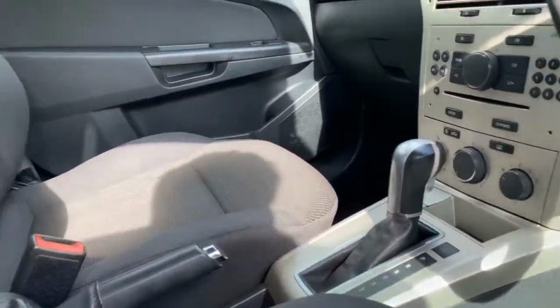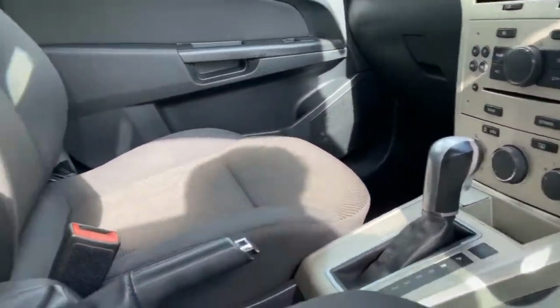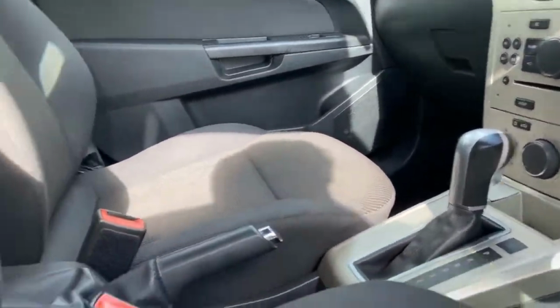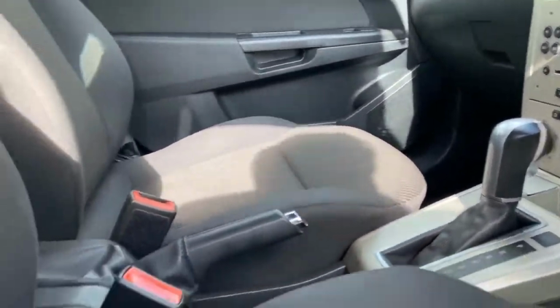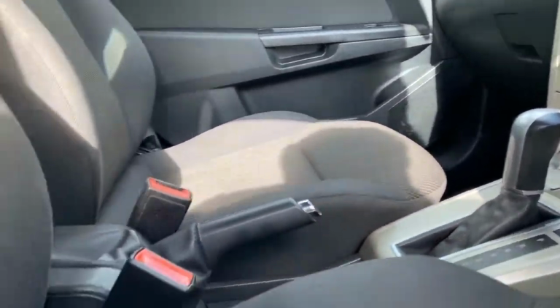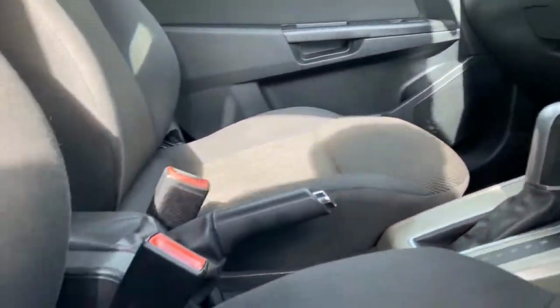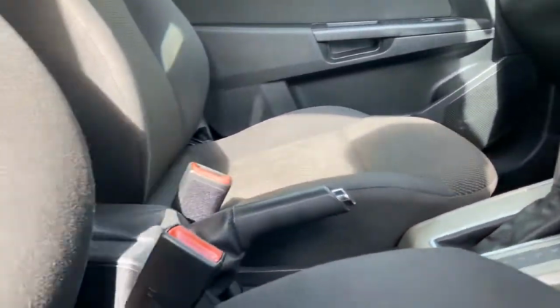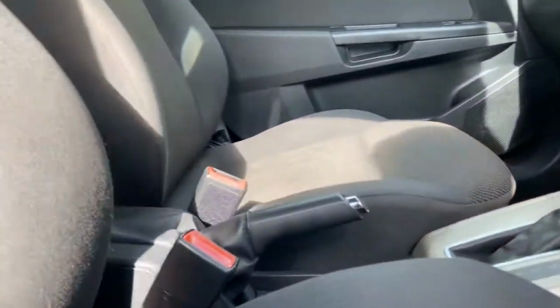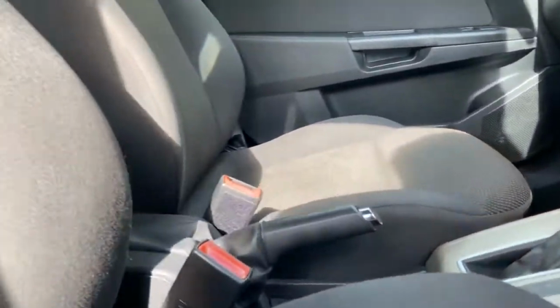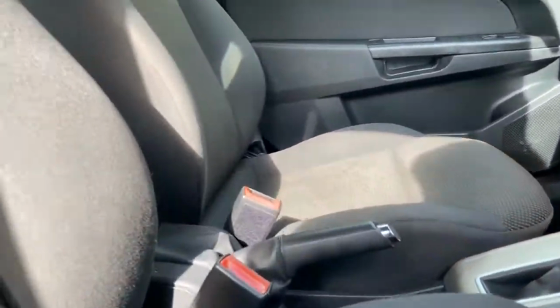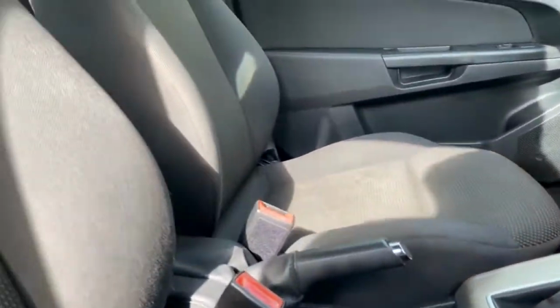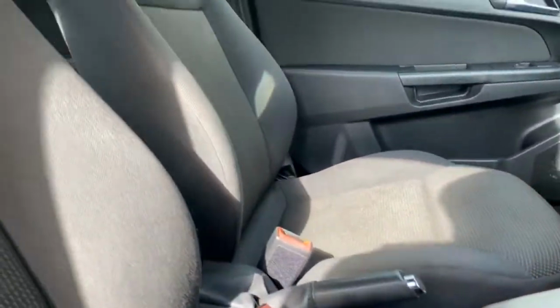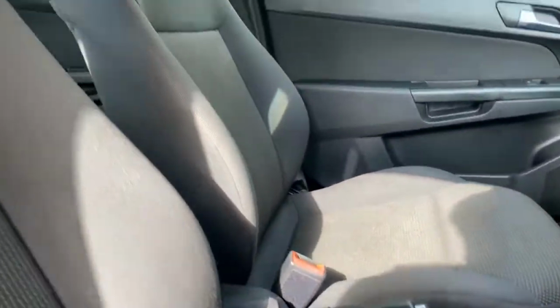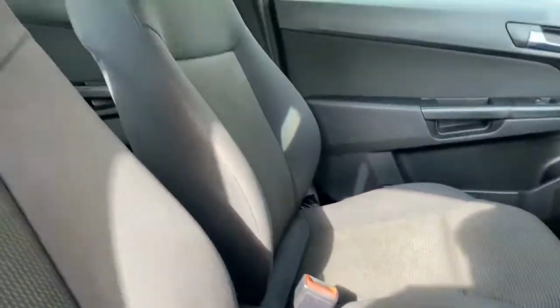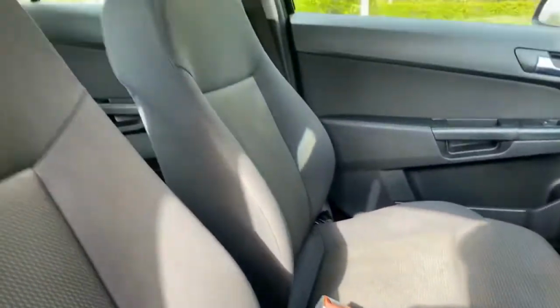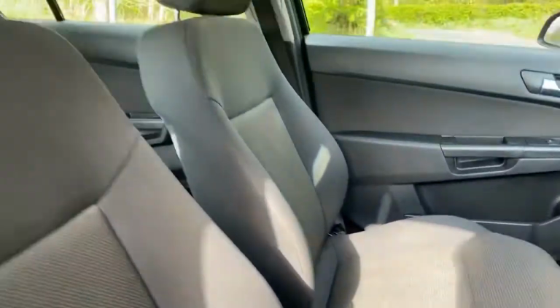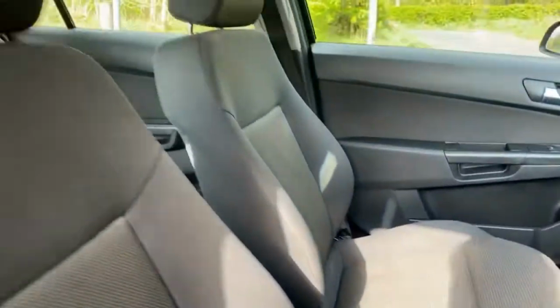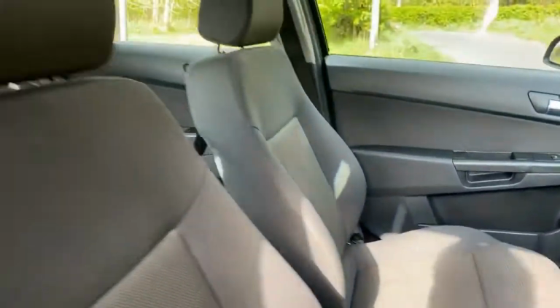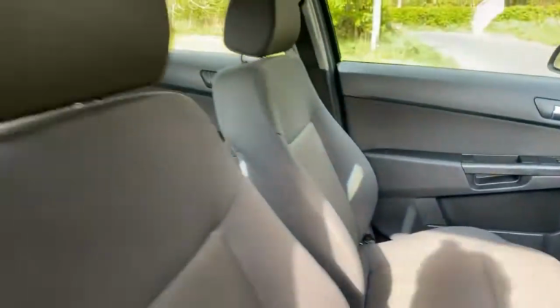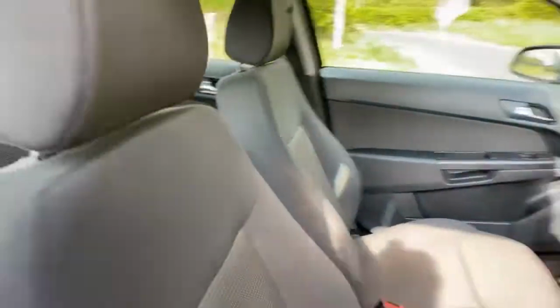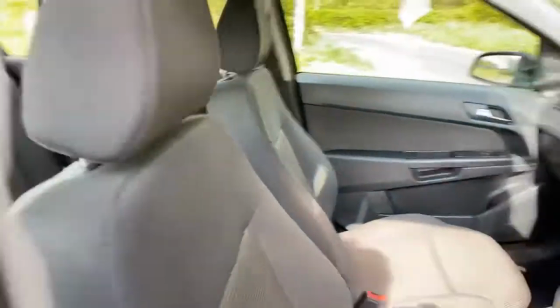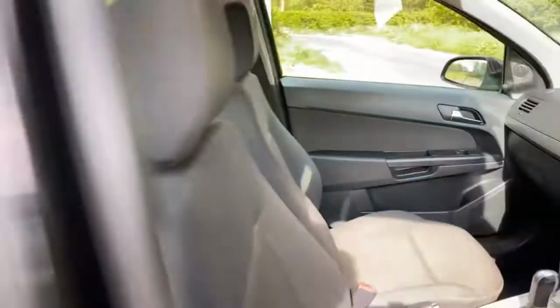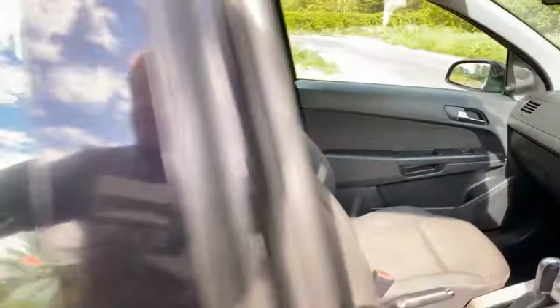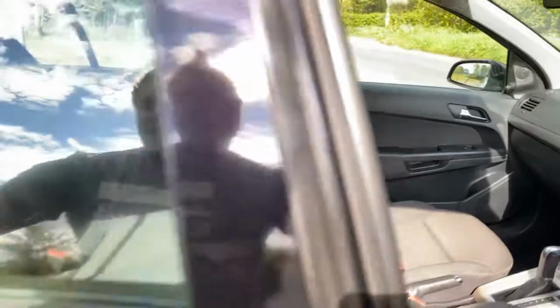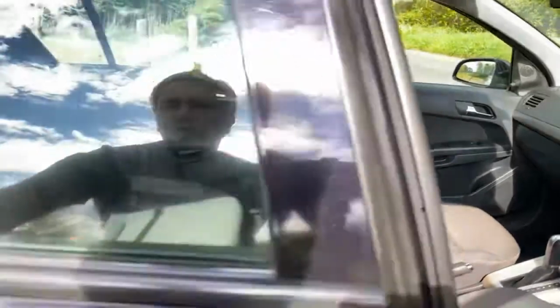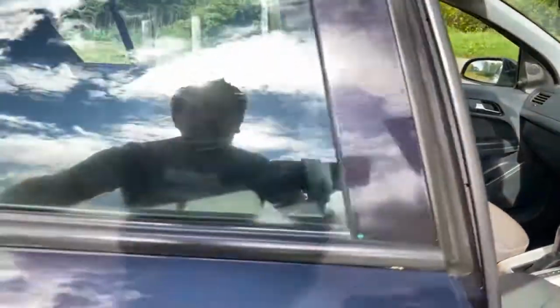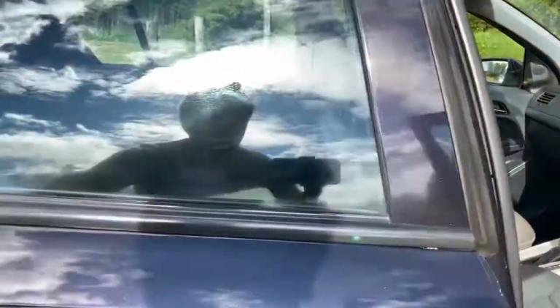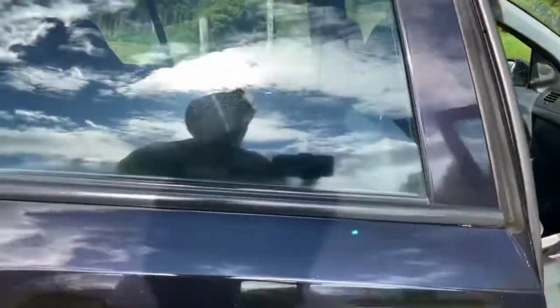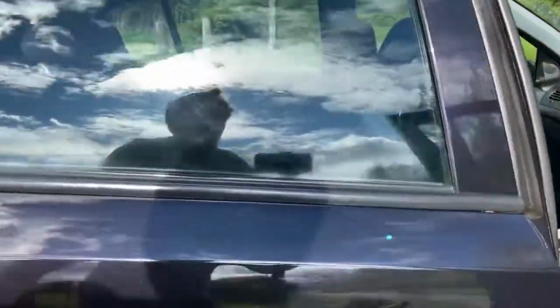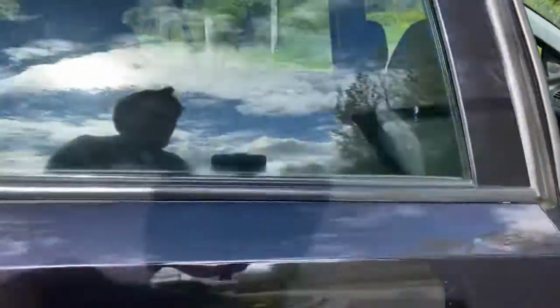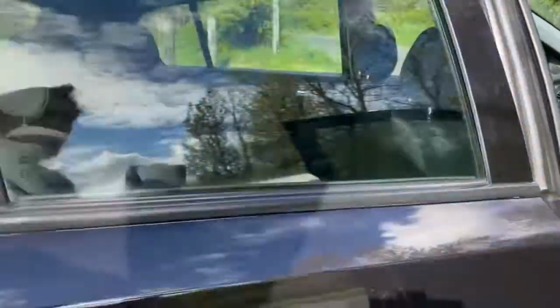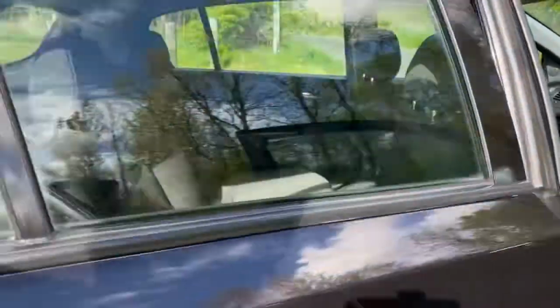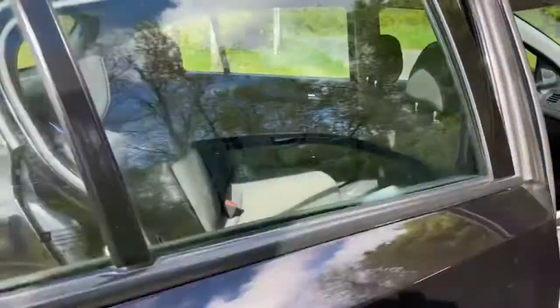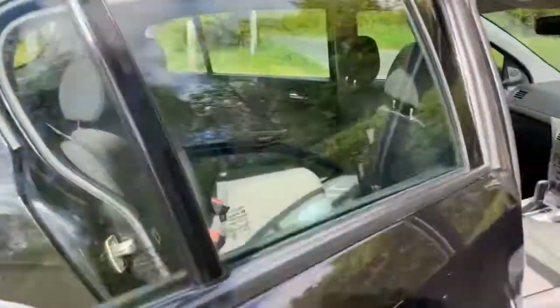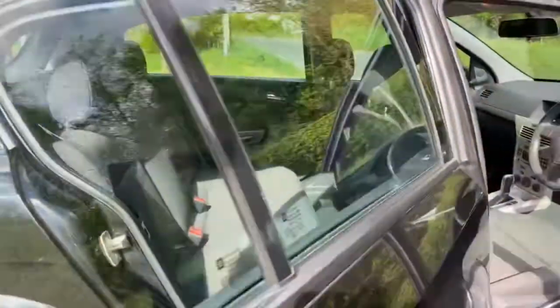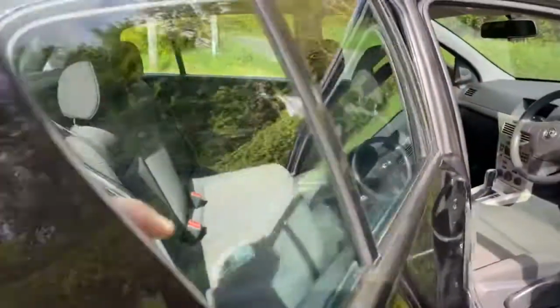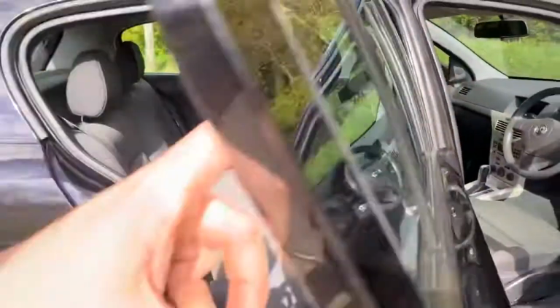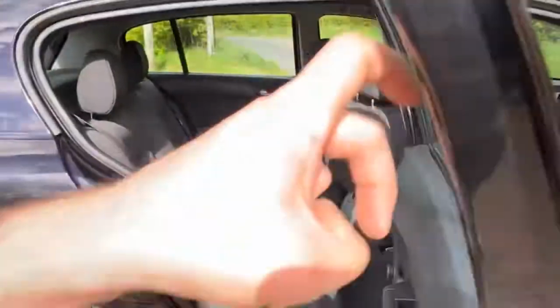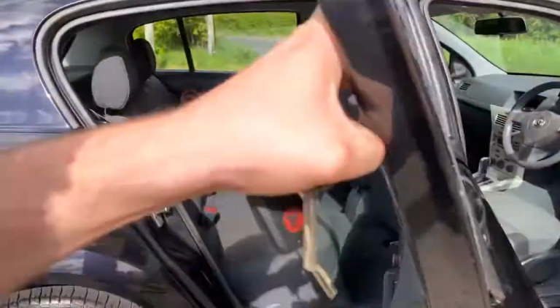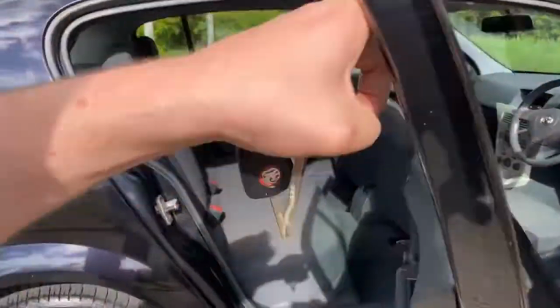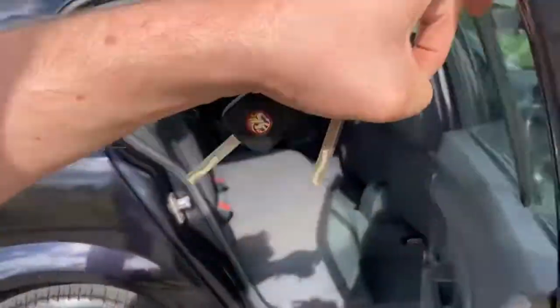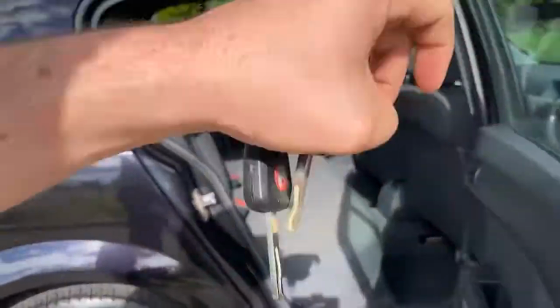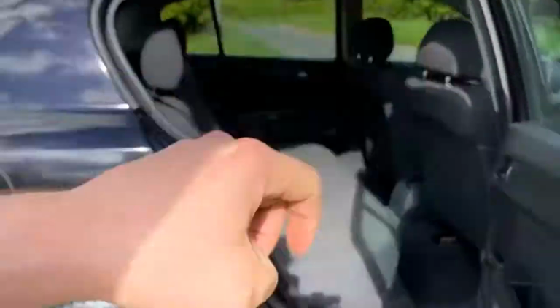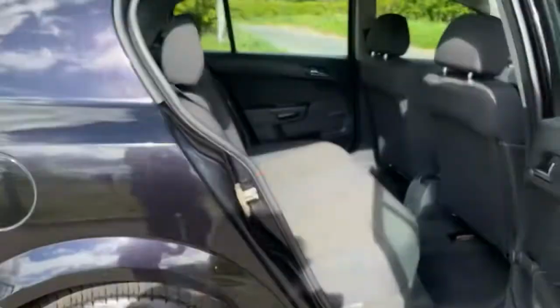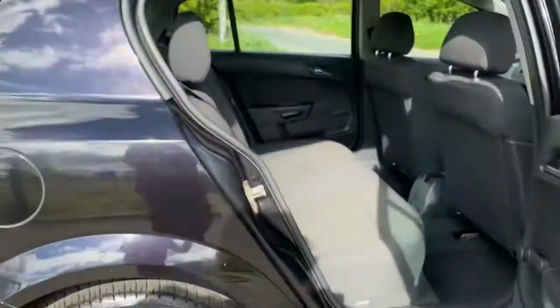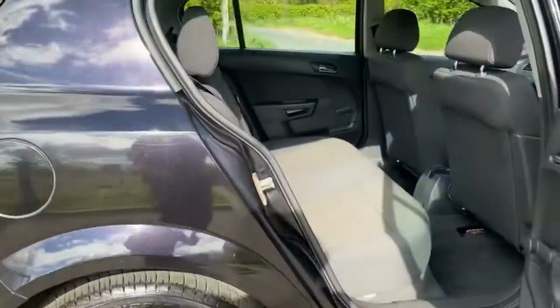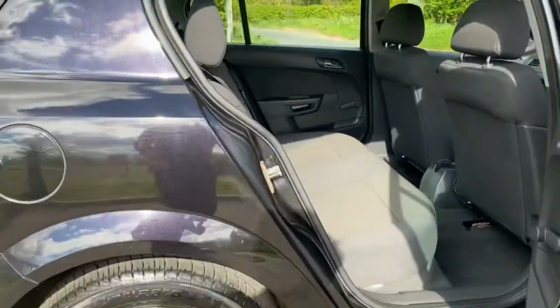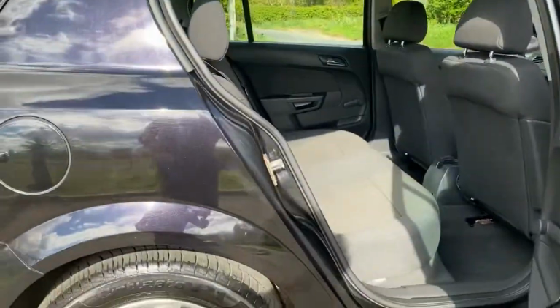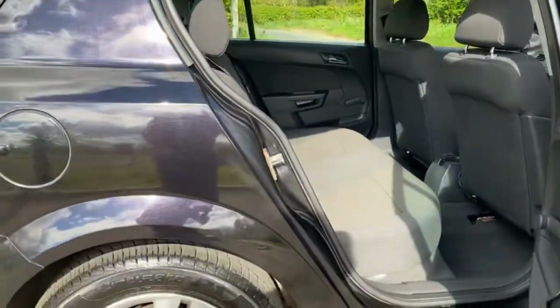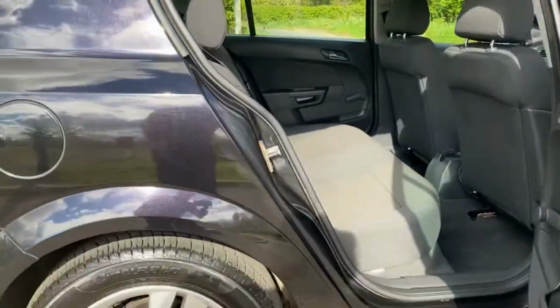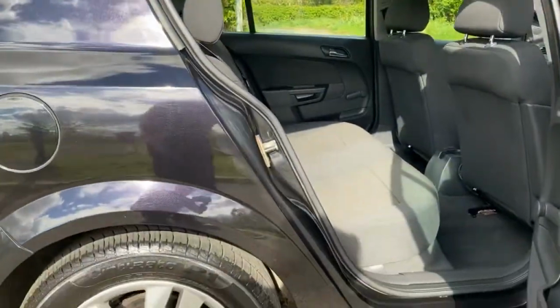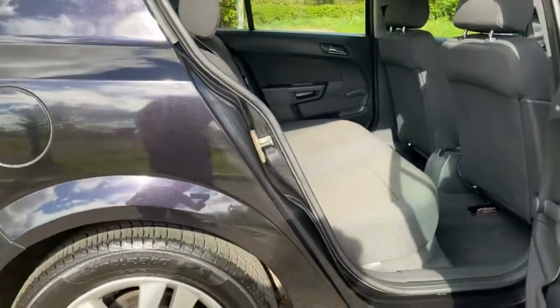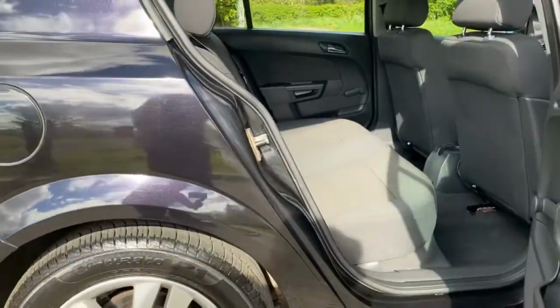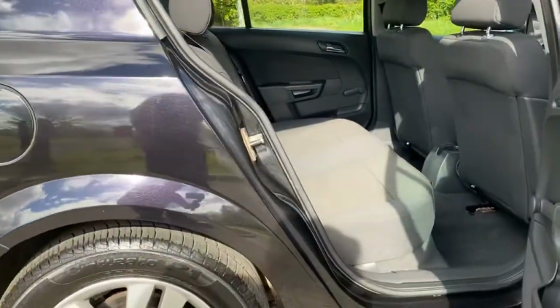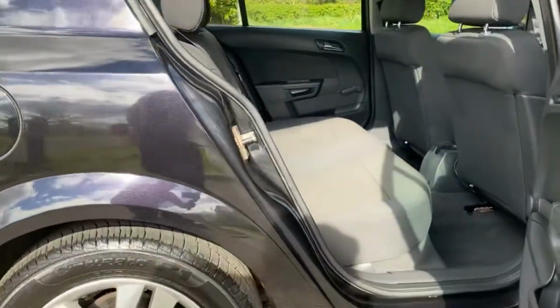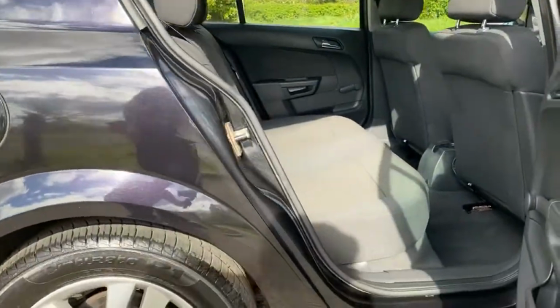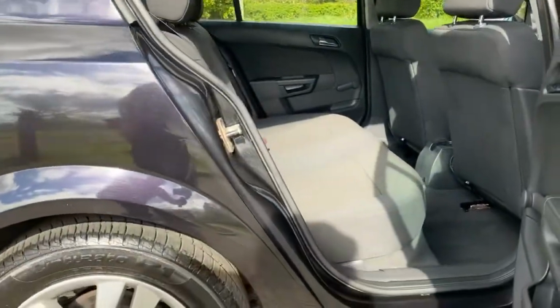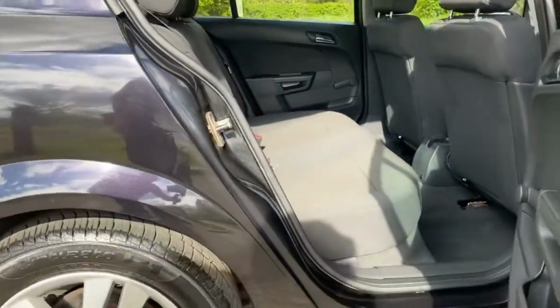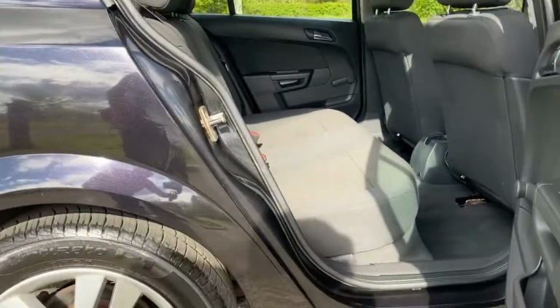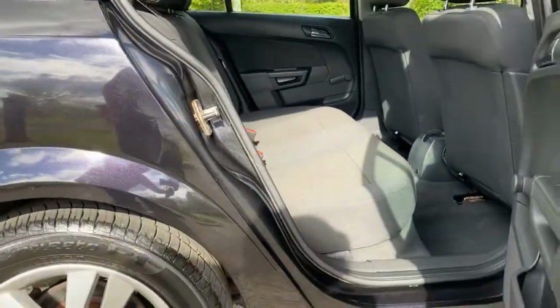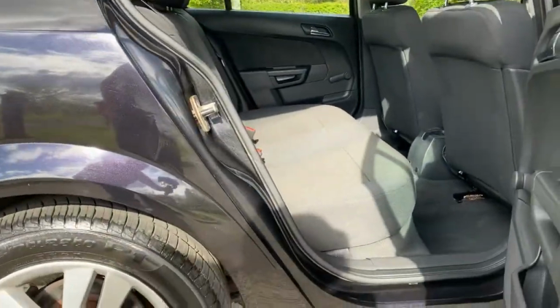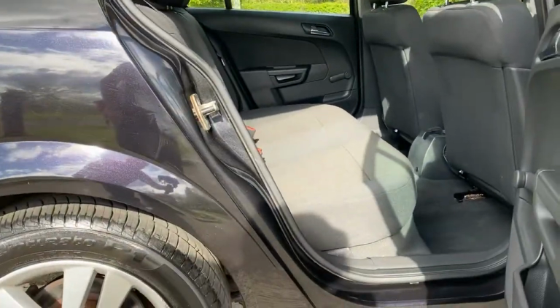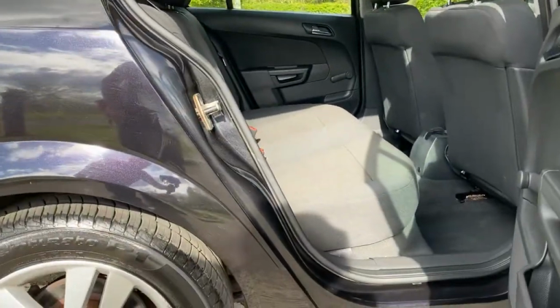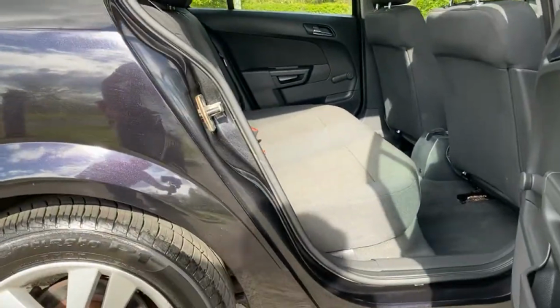It has a manual handbrake in this one. There's plenty of room in the rear seats — you can see they really don't look like they've been sat in.